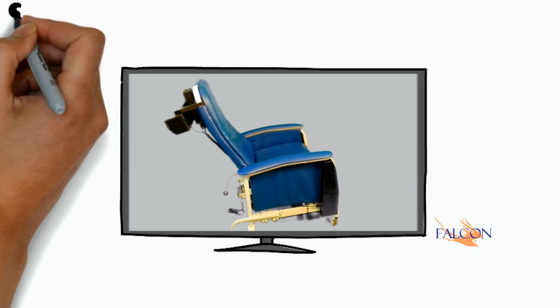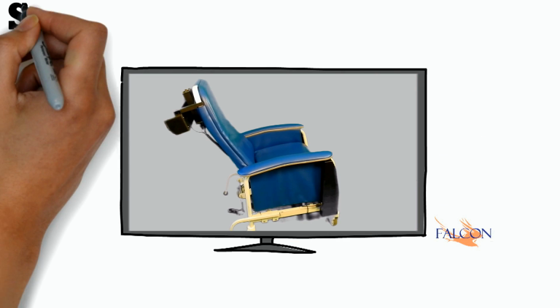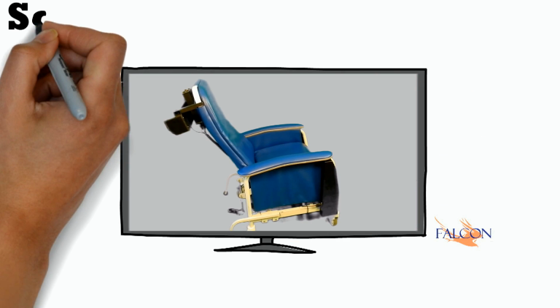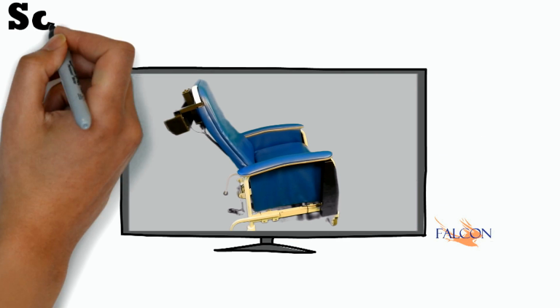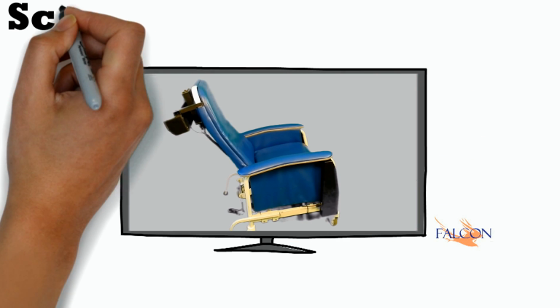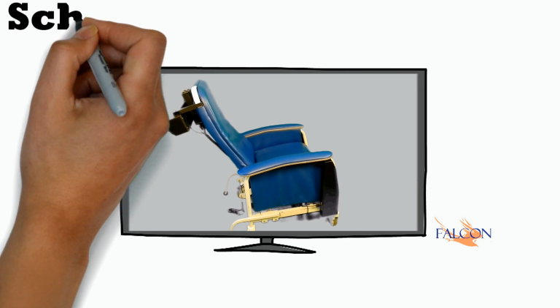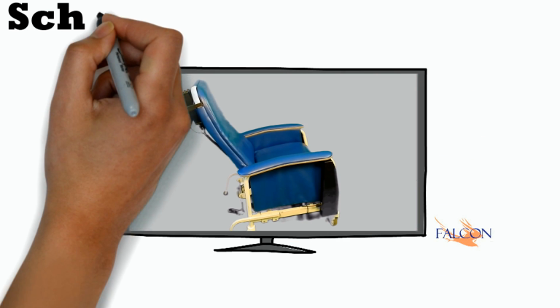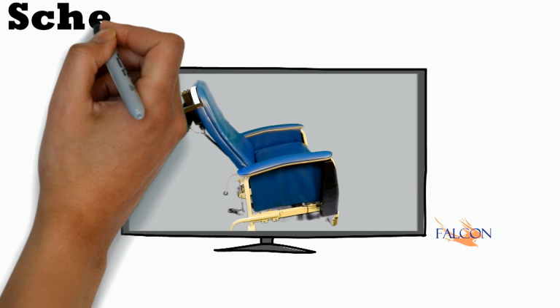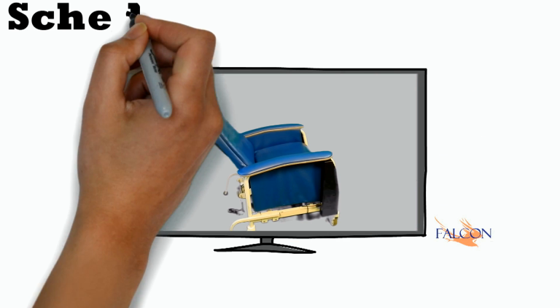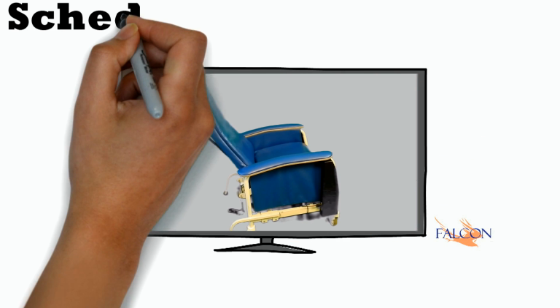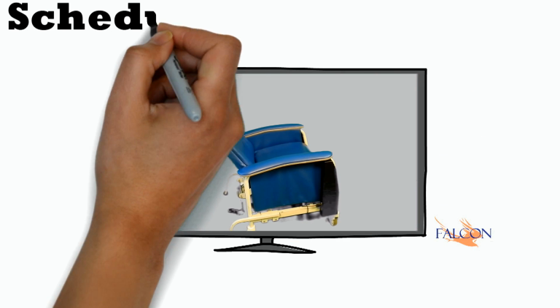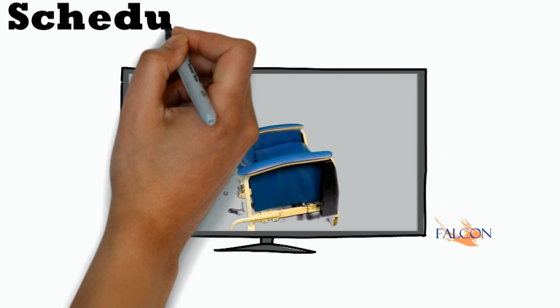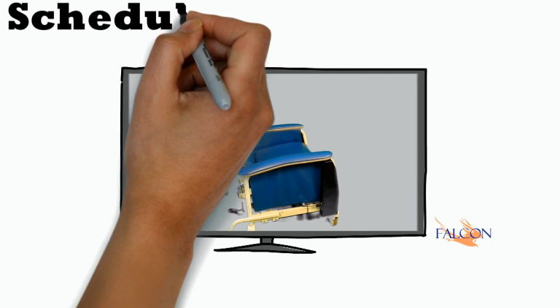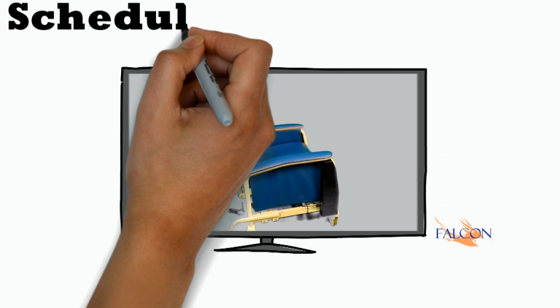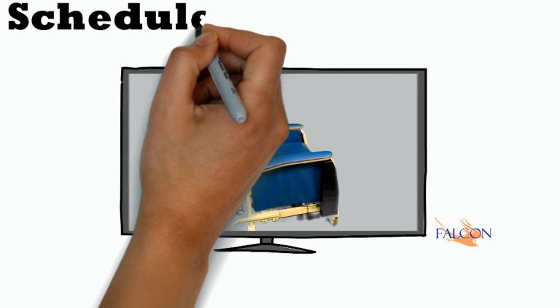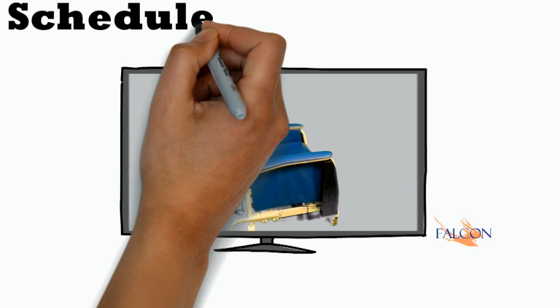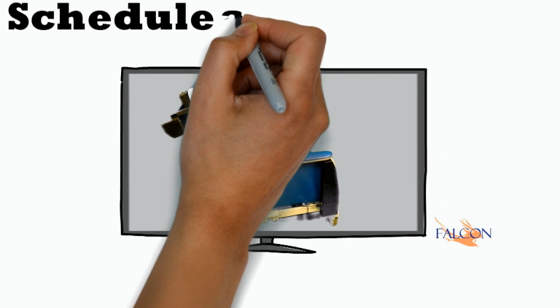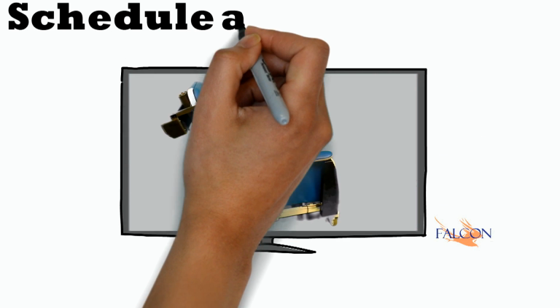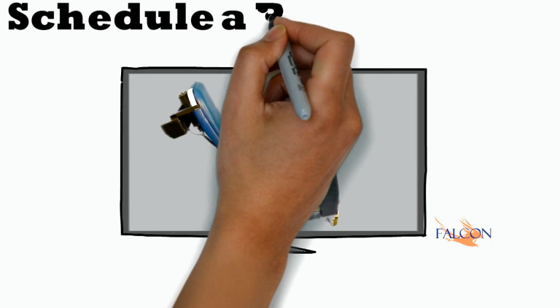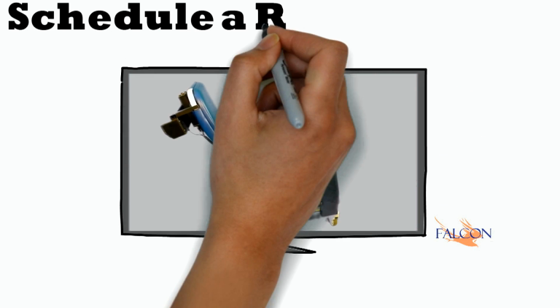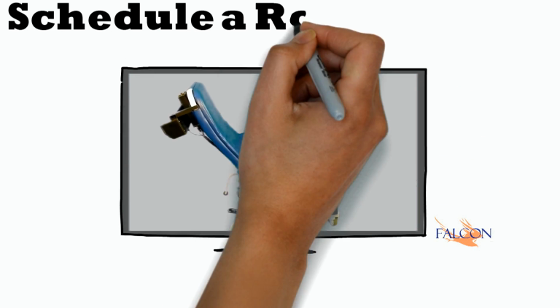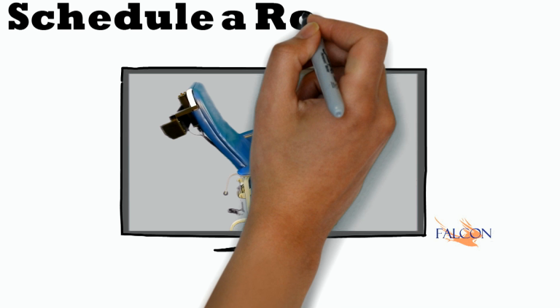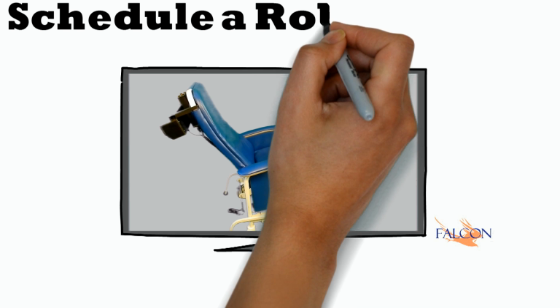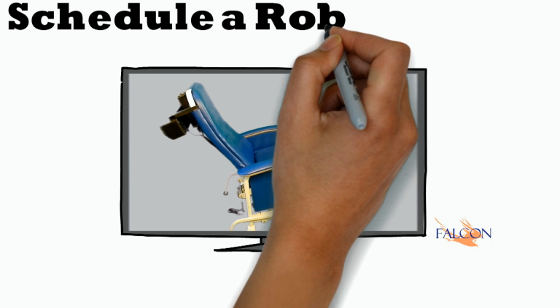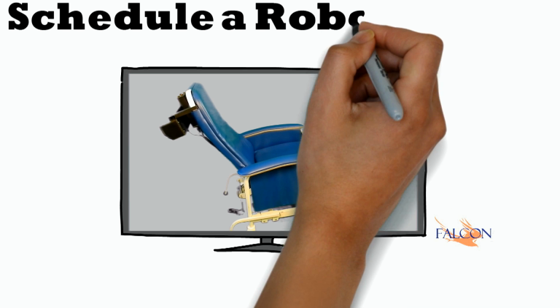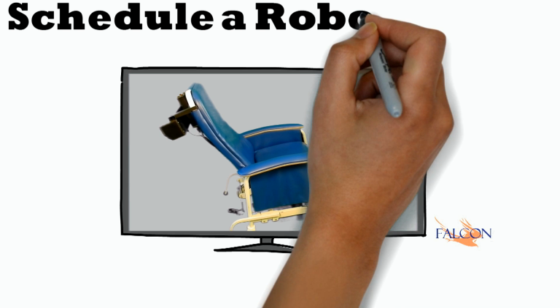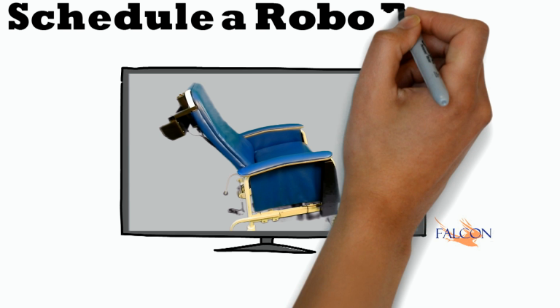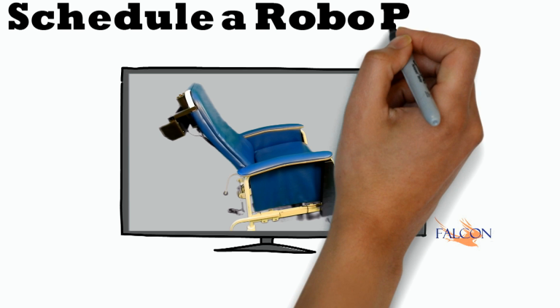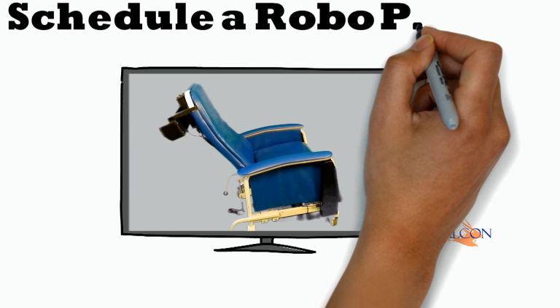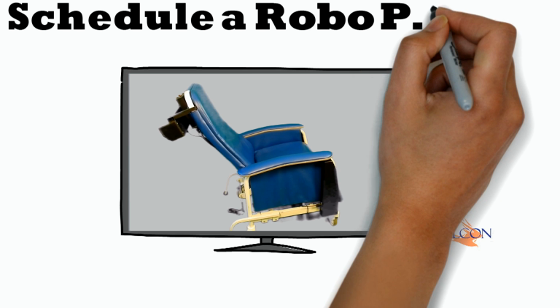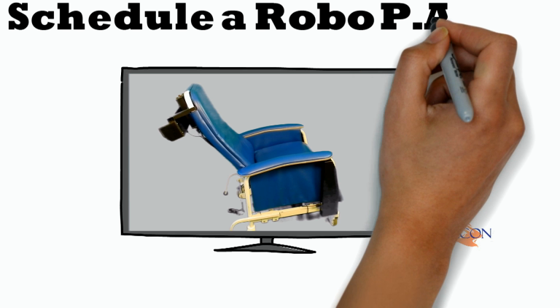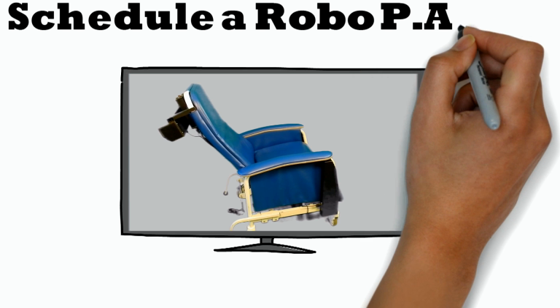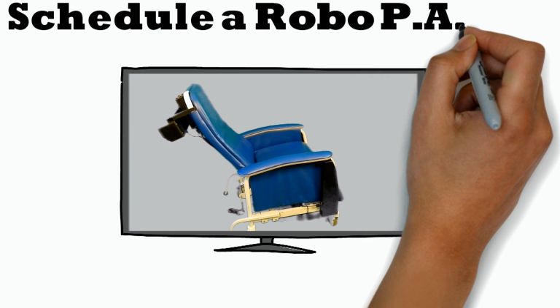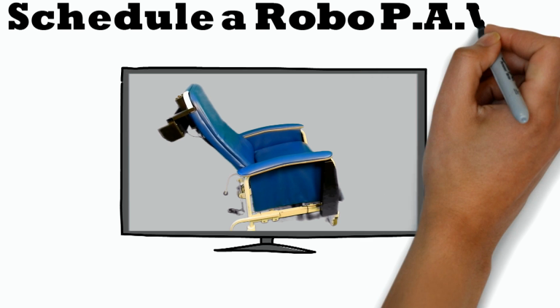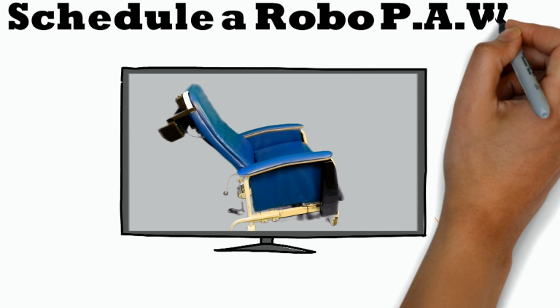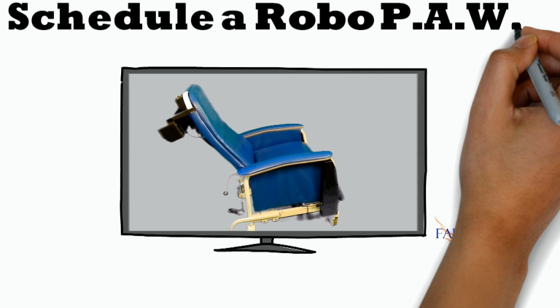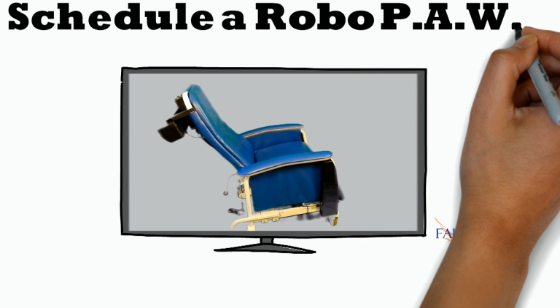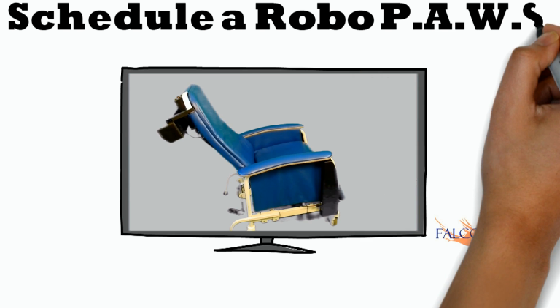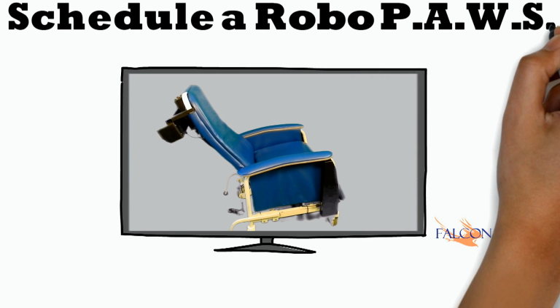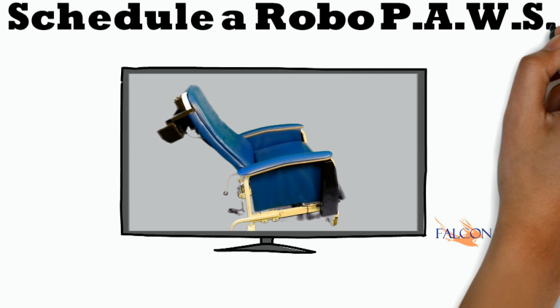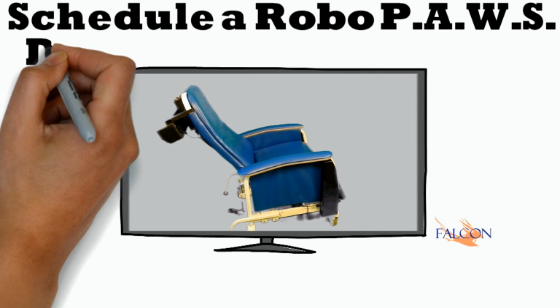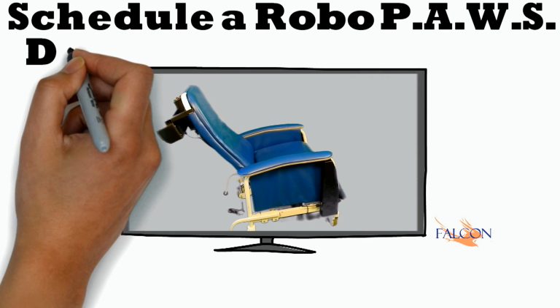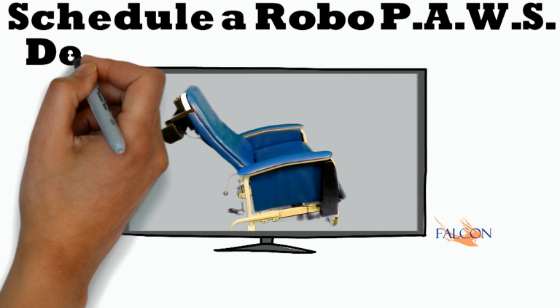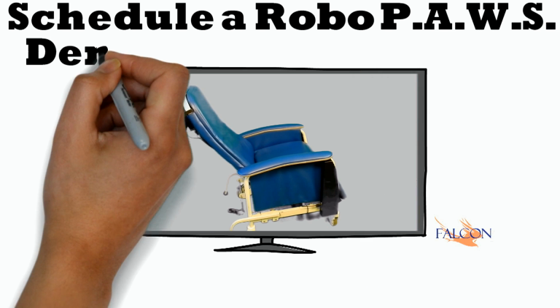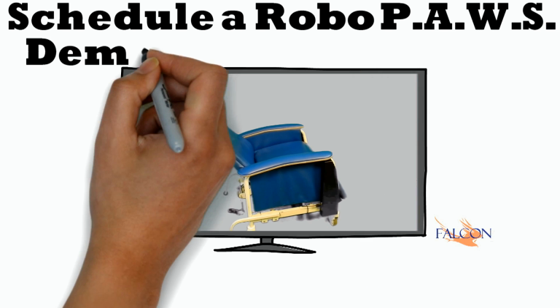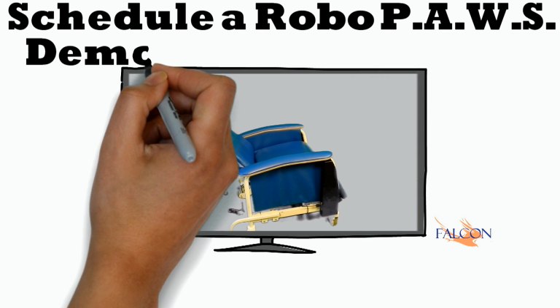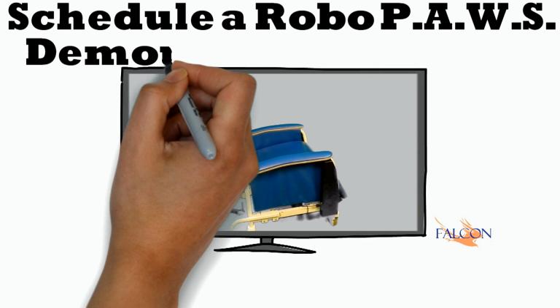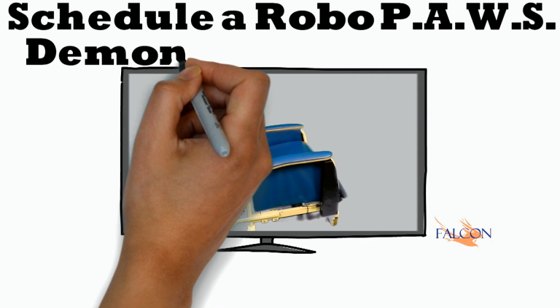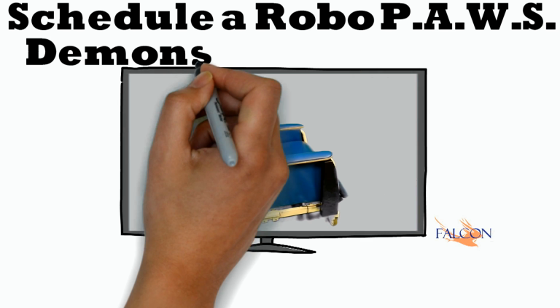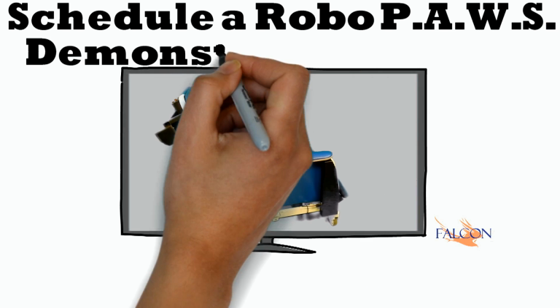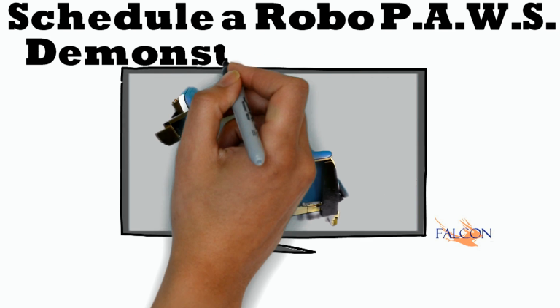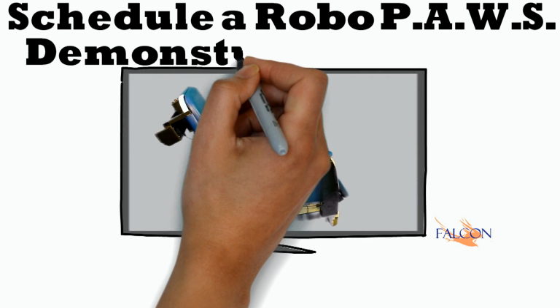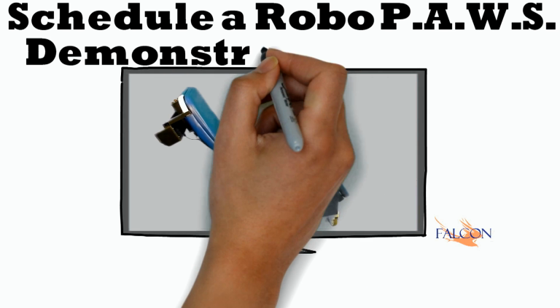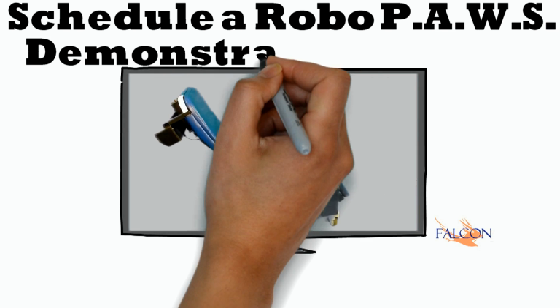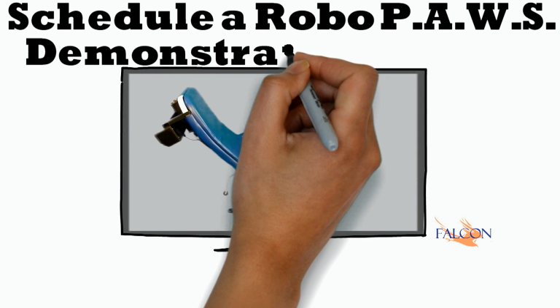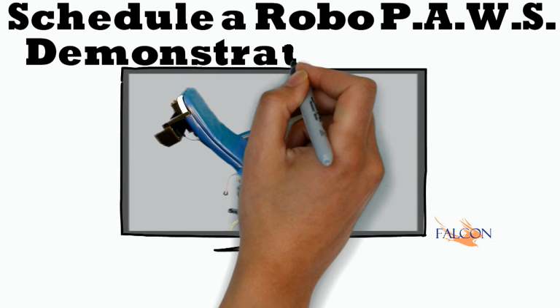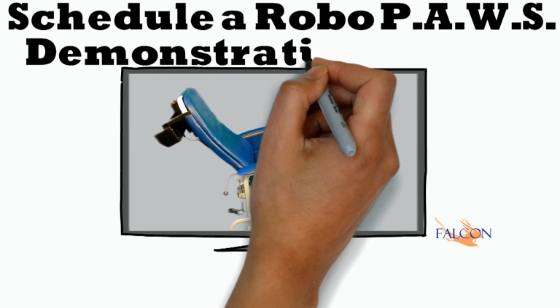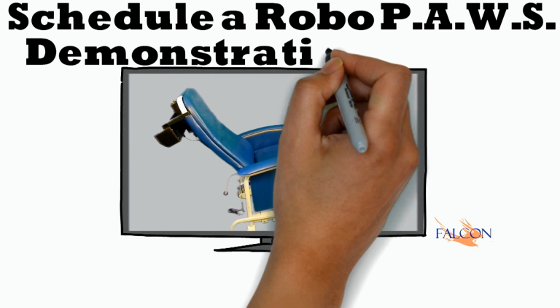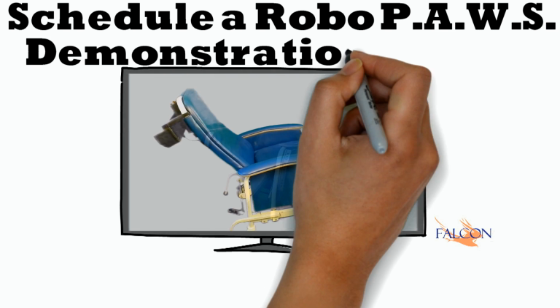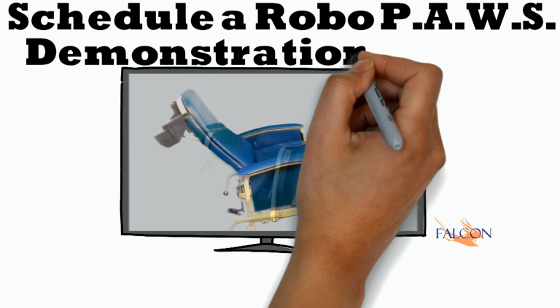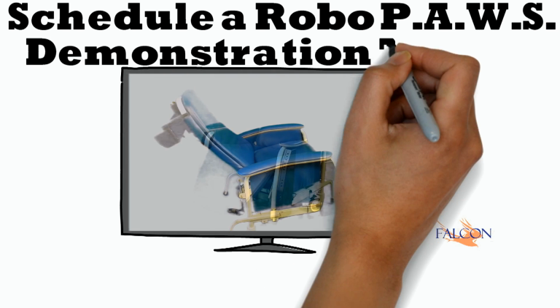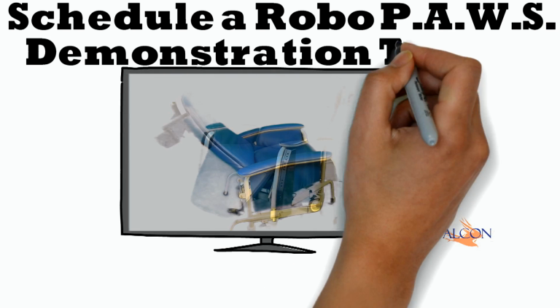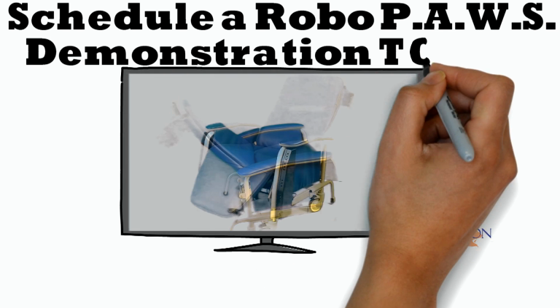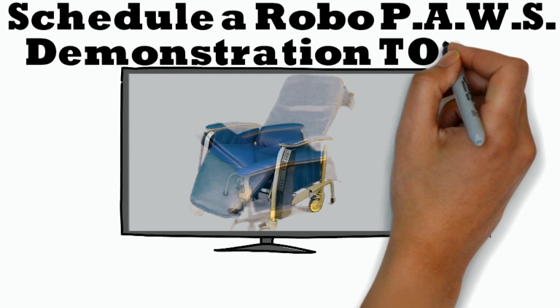Schedule an in-service on Robo-Pause today and see for yourself how this will change pressure management forever.